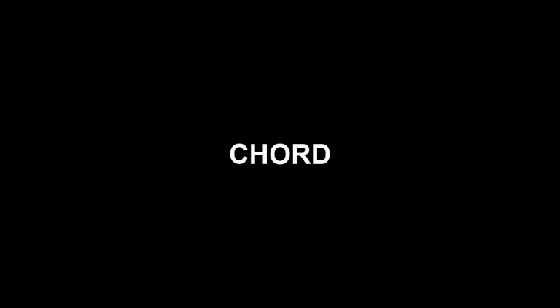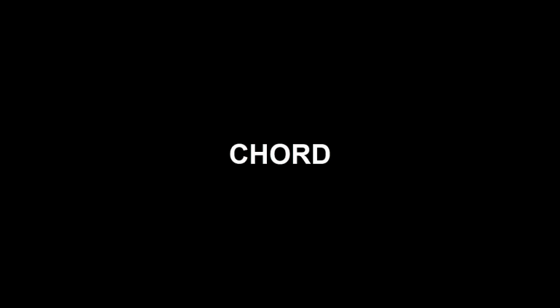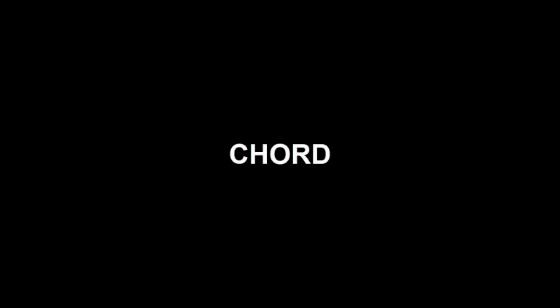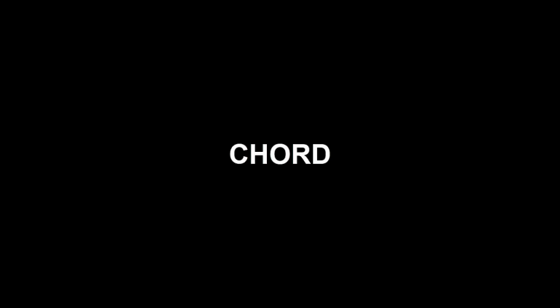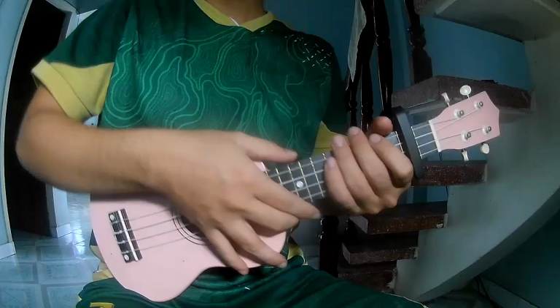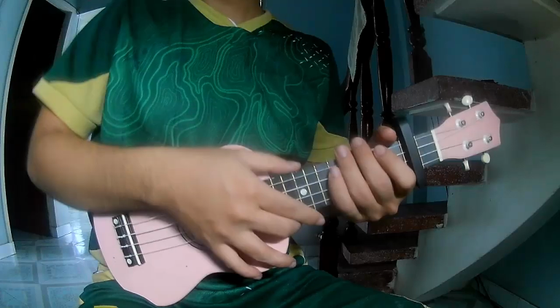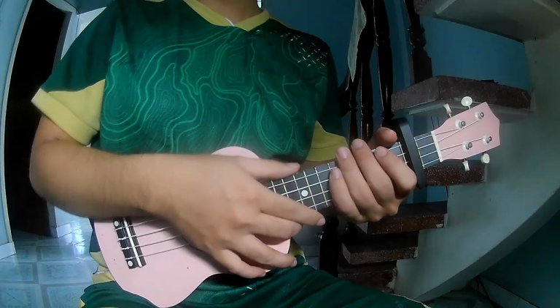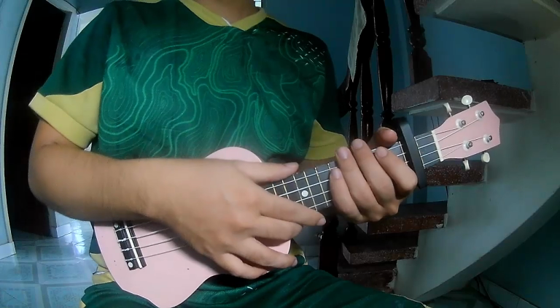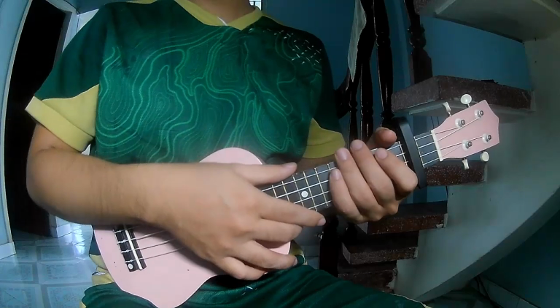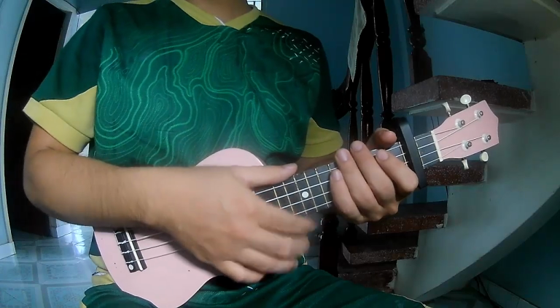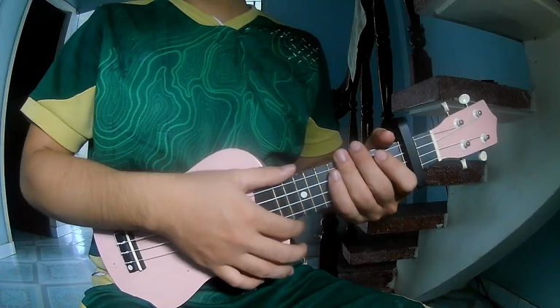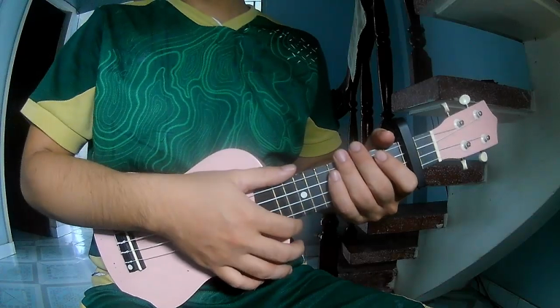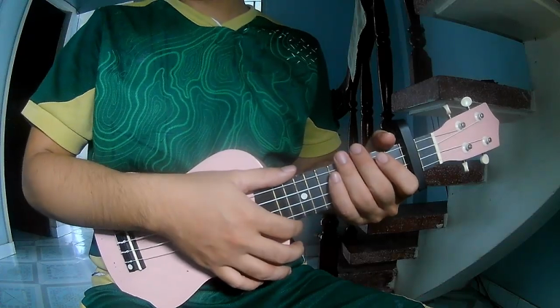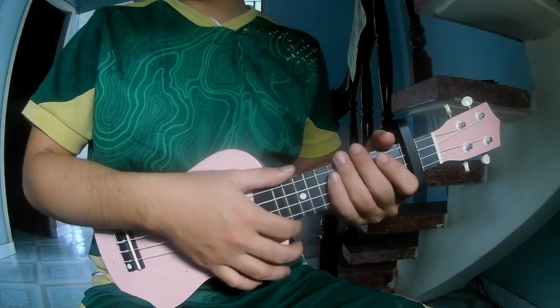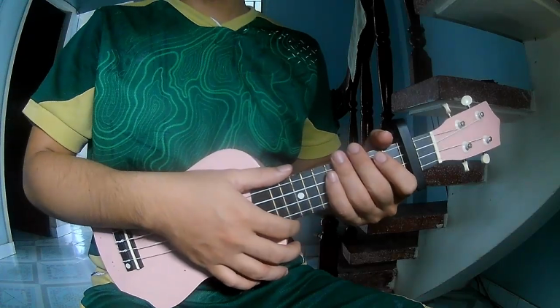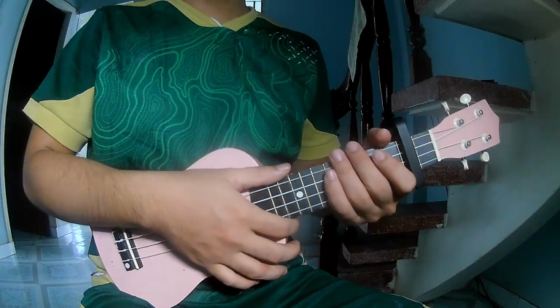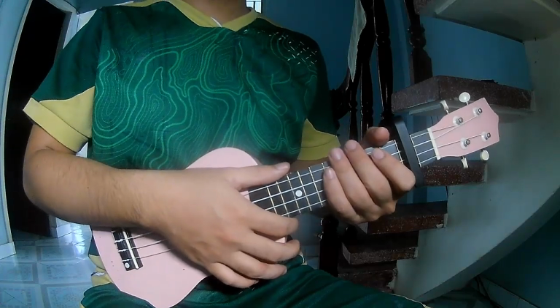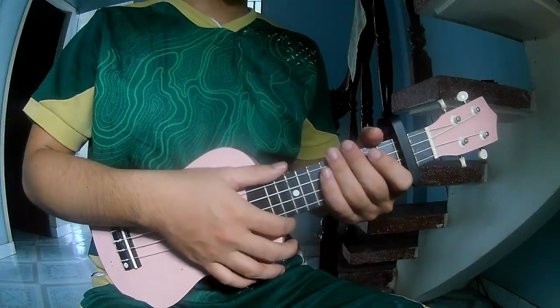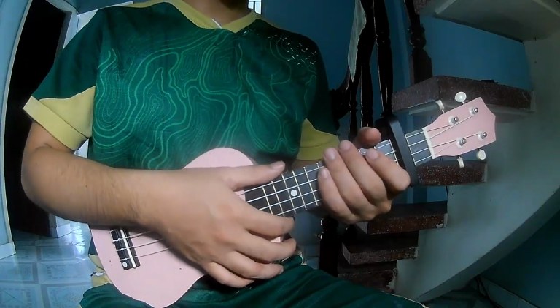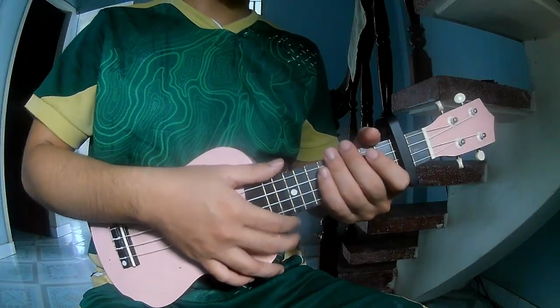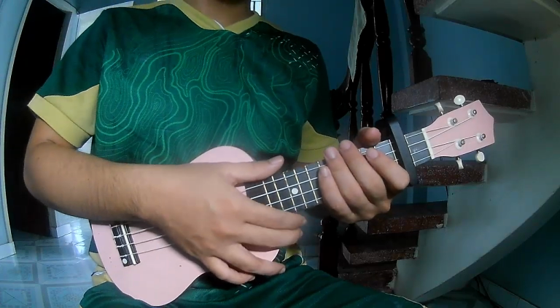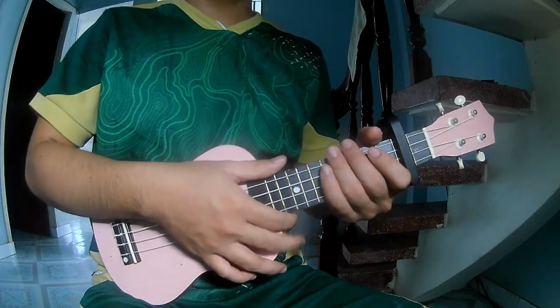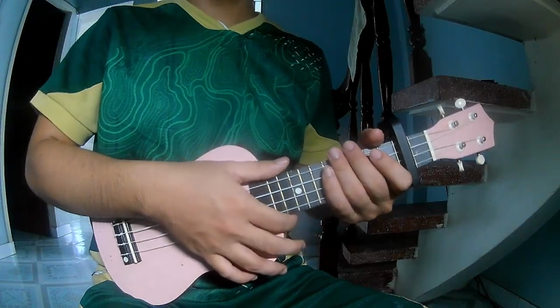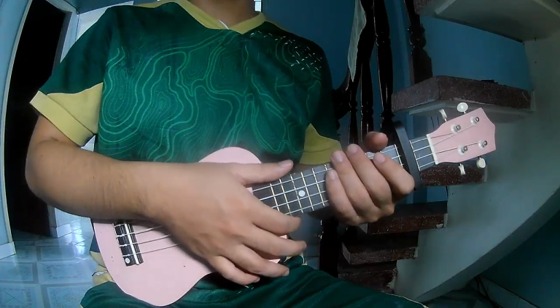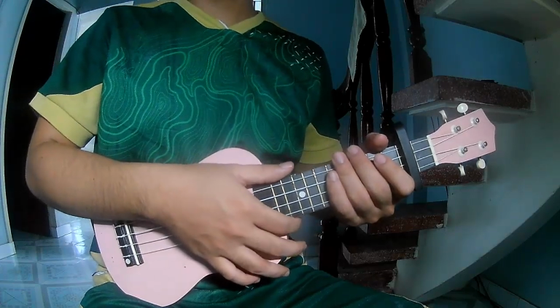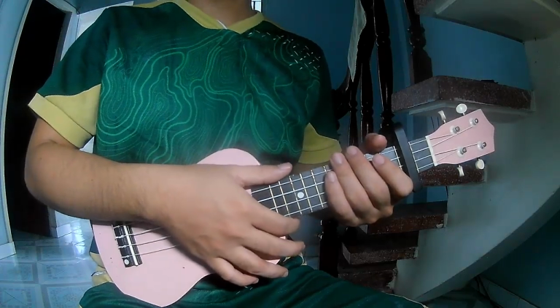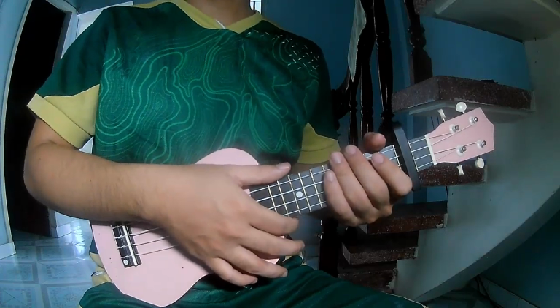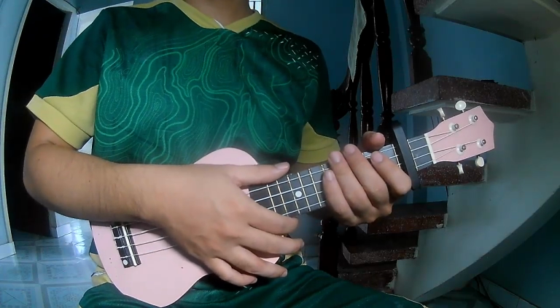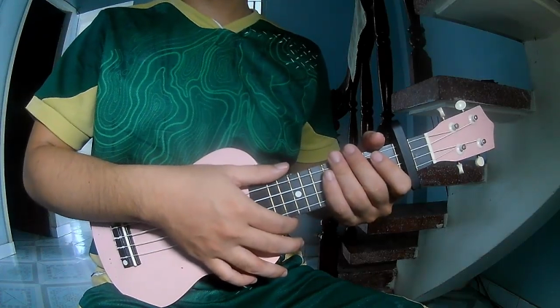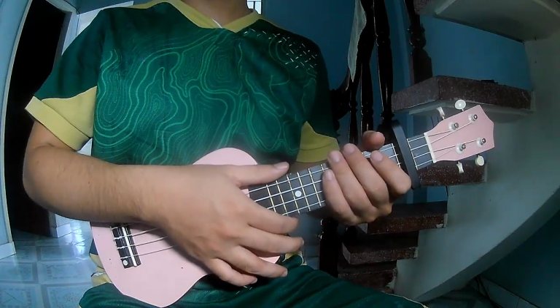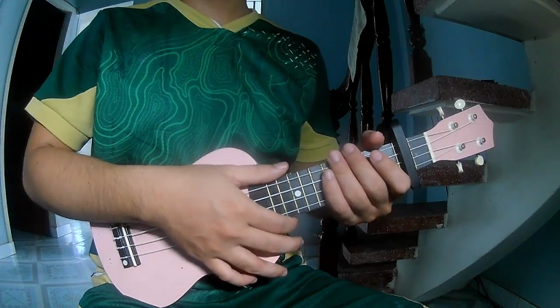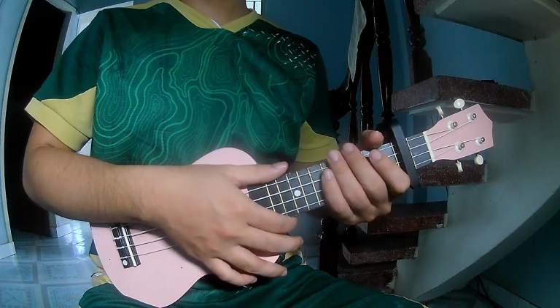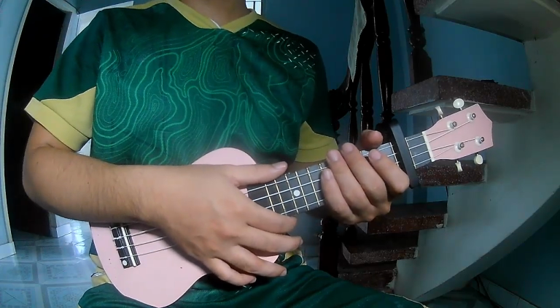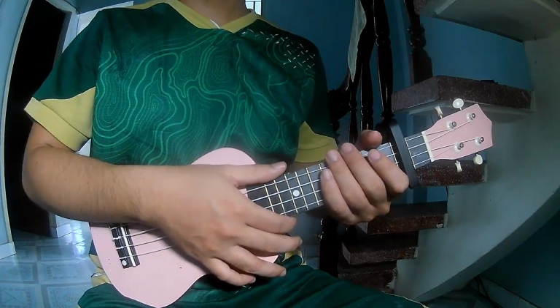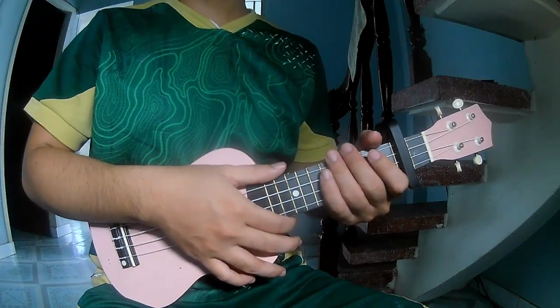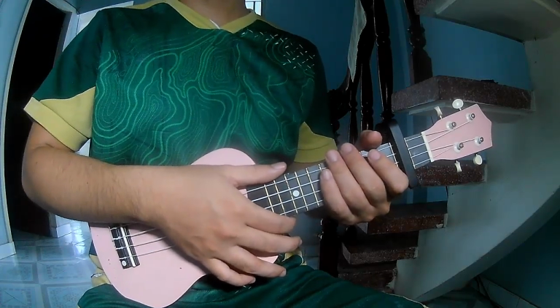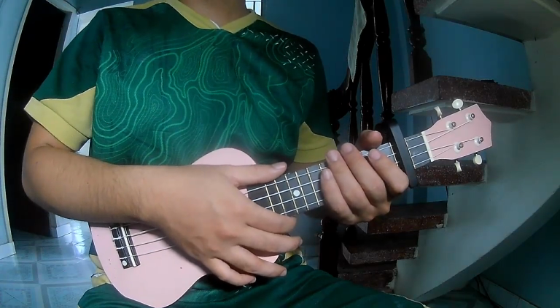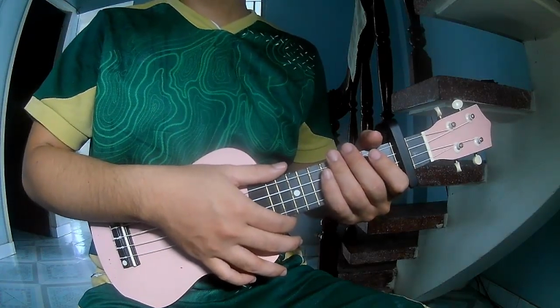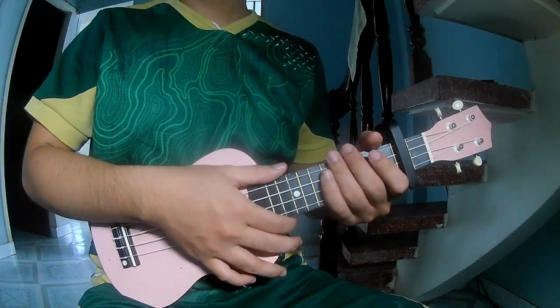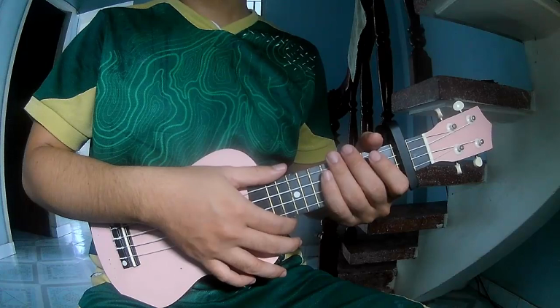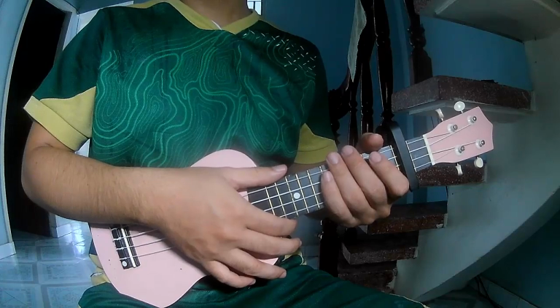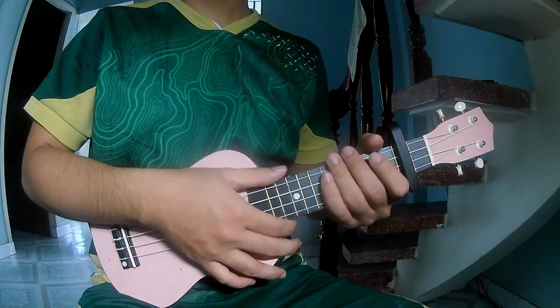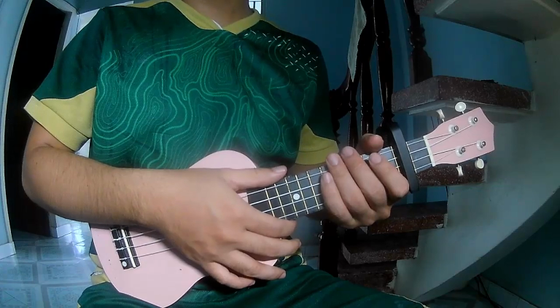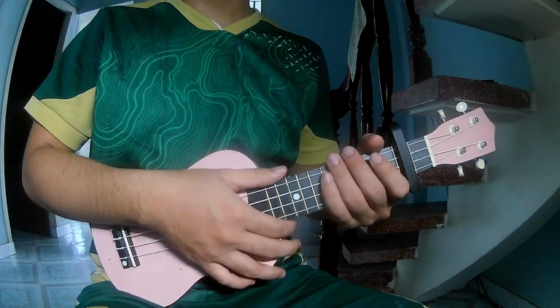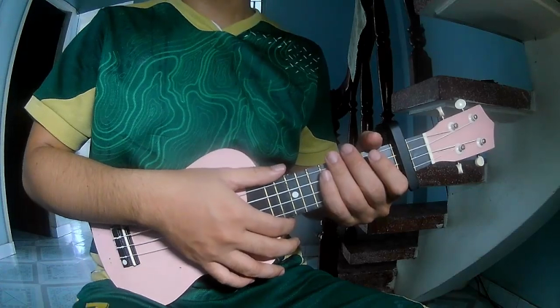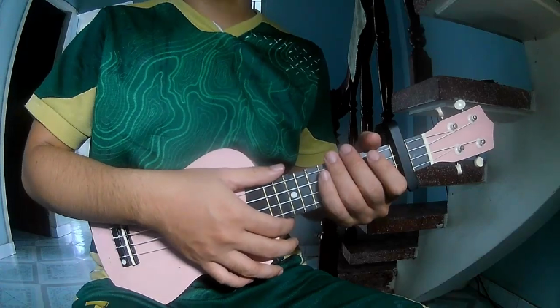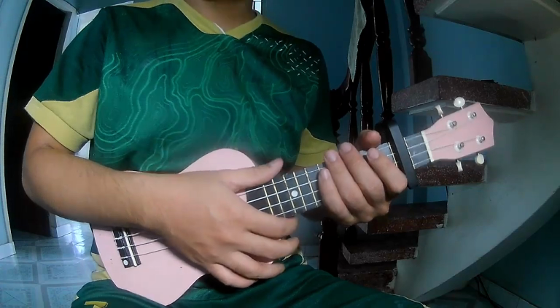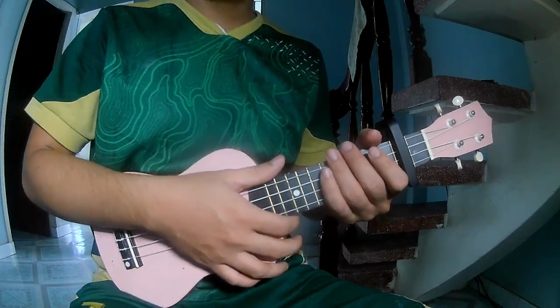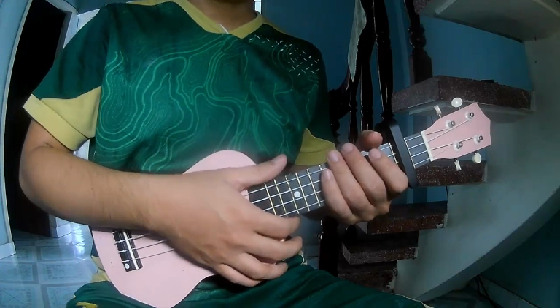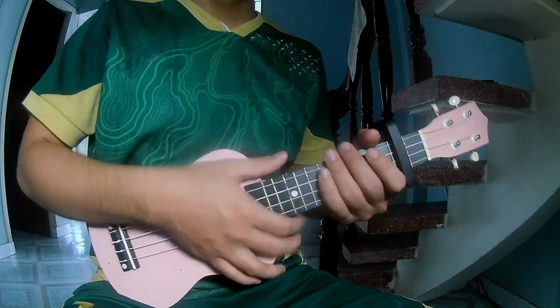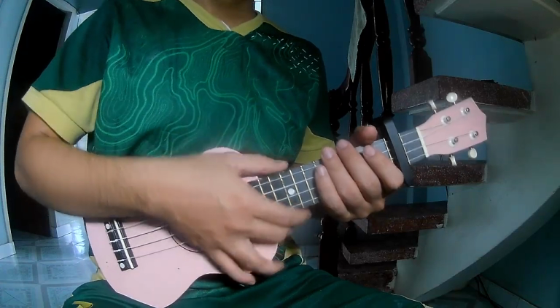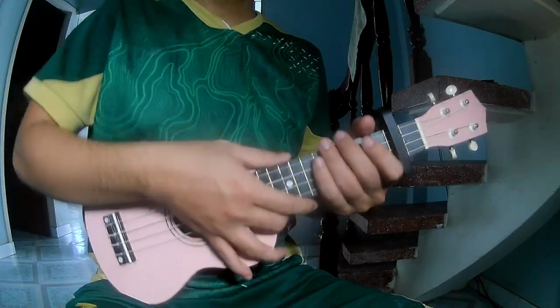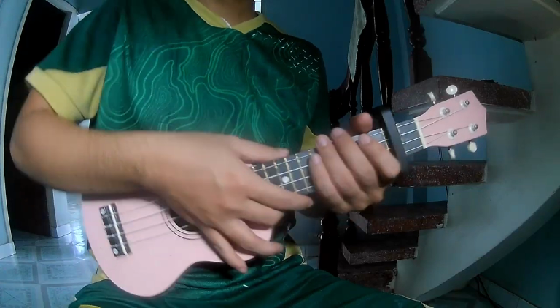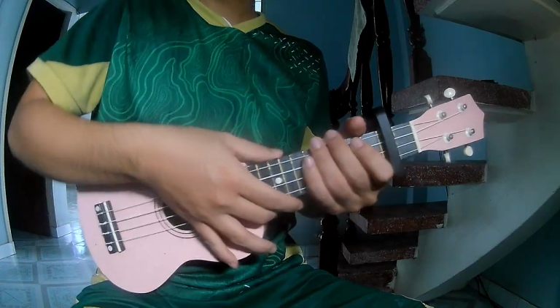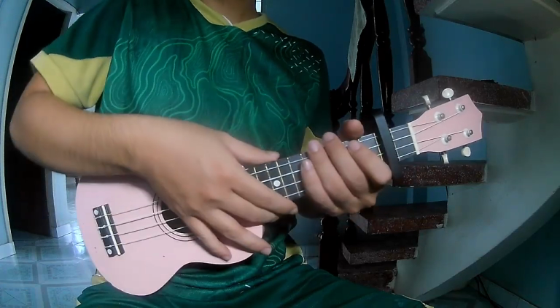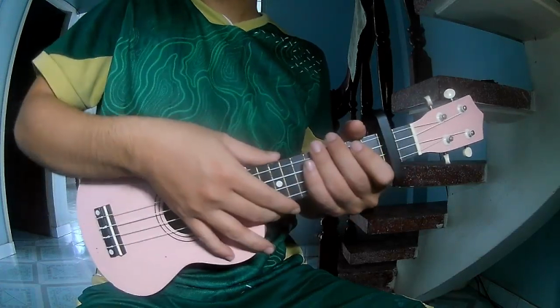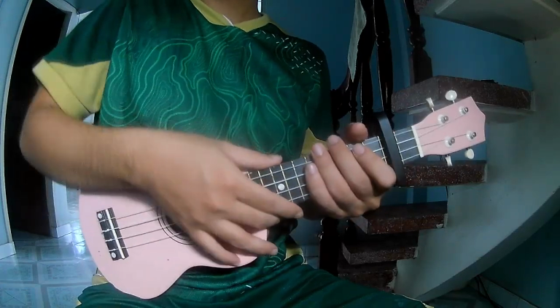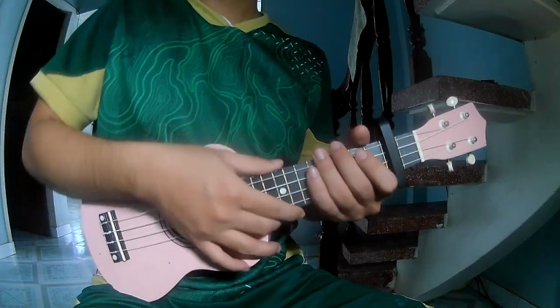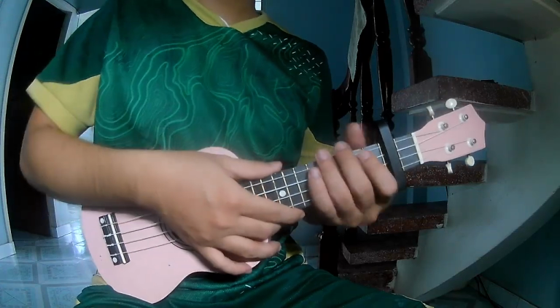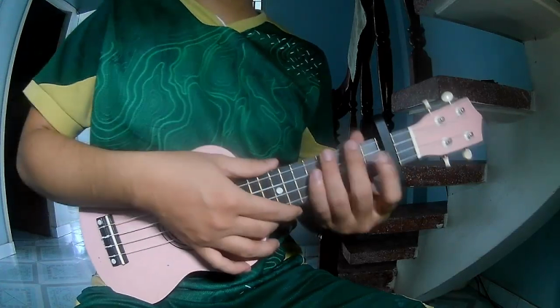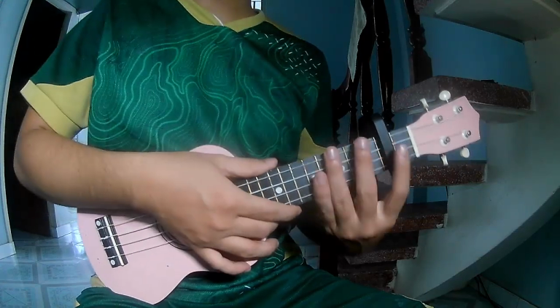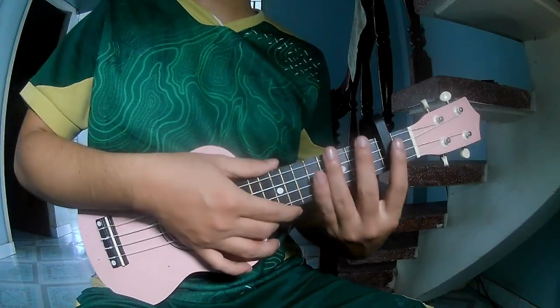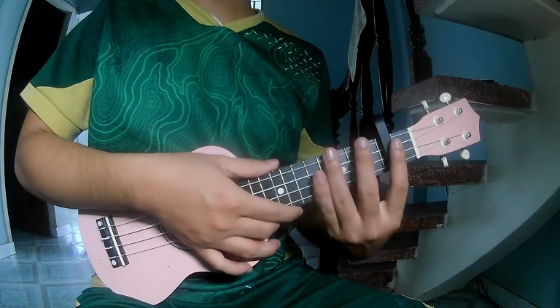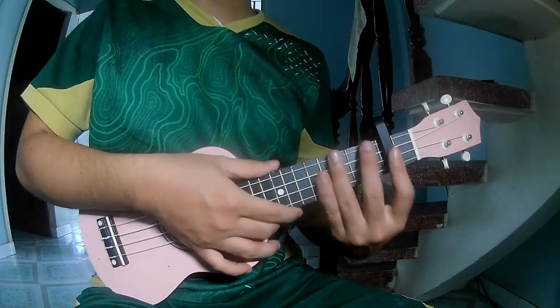Hi everyone, today we see how to play ukulele. The song is Don't Grow by Taylor Swift. First is the chord, and the second is the strum pattern.